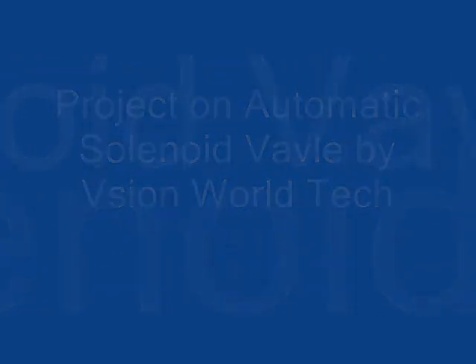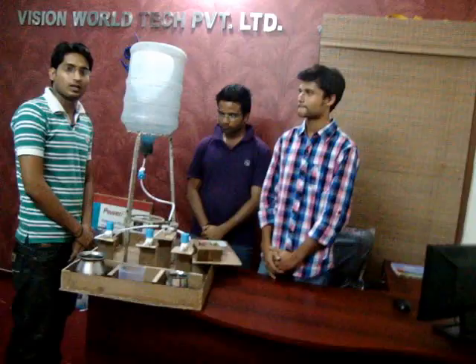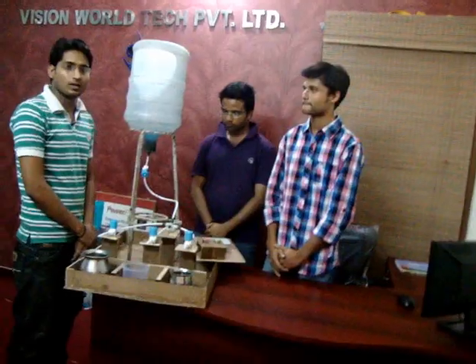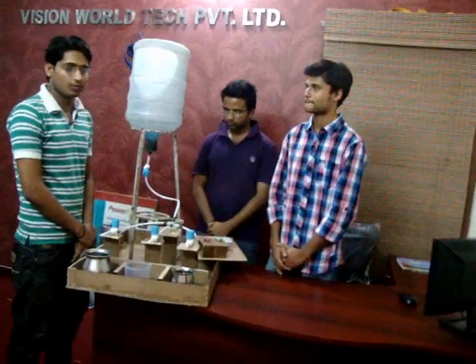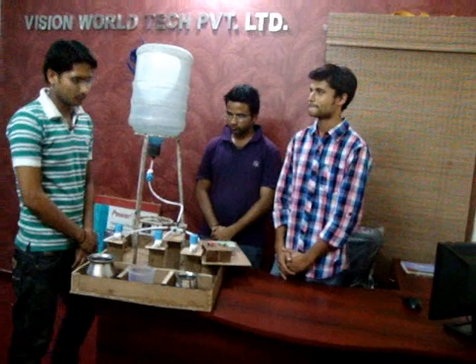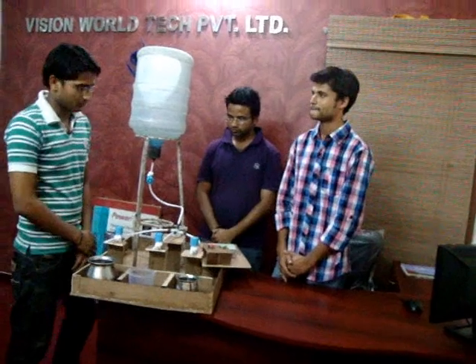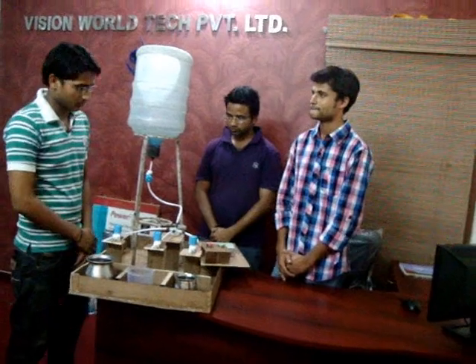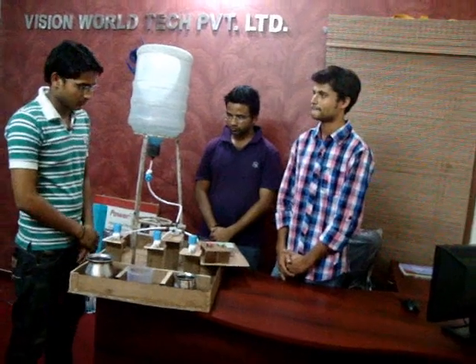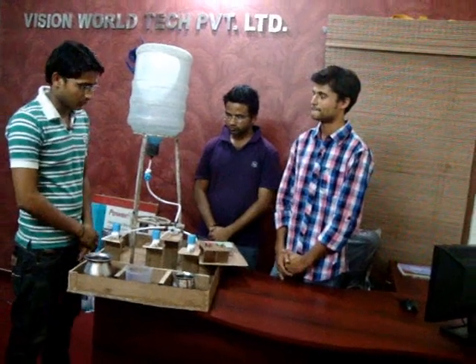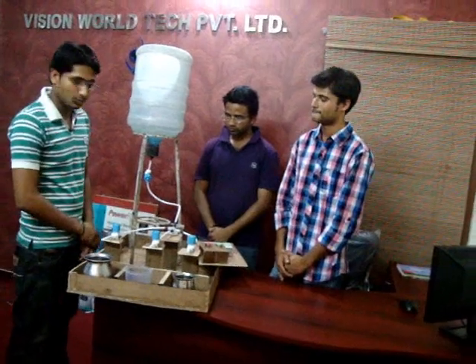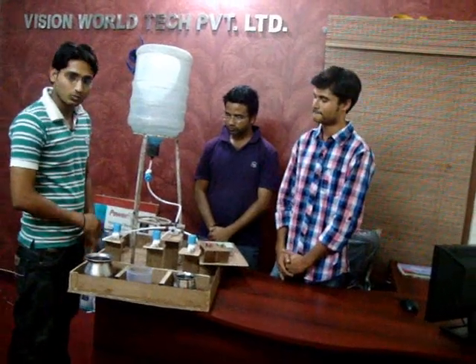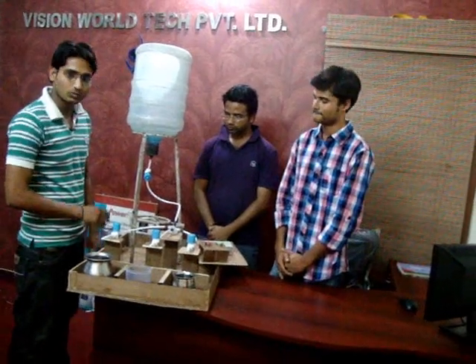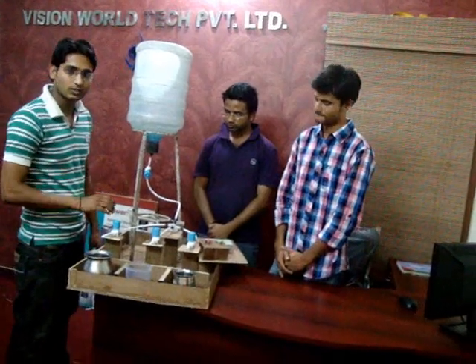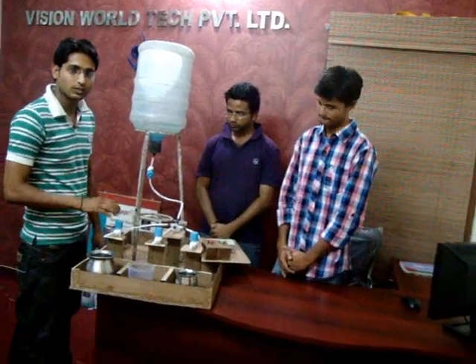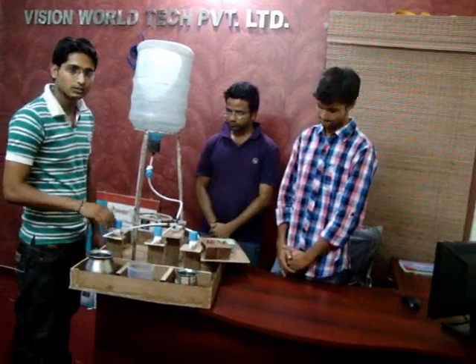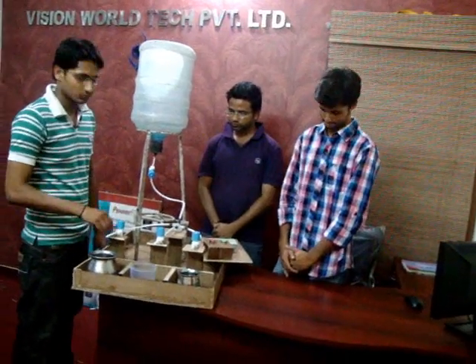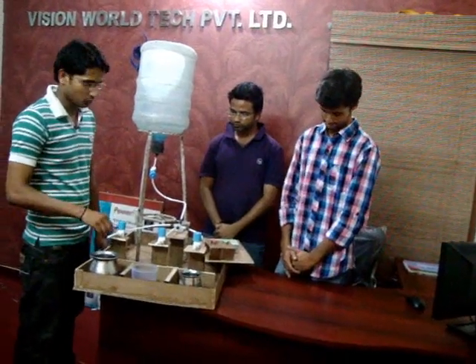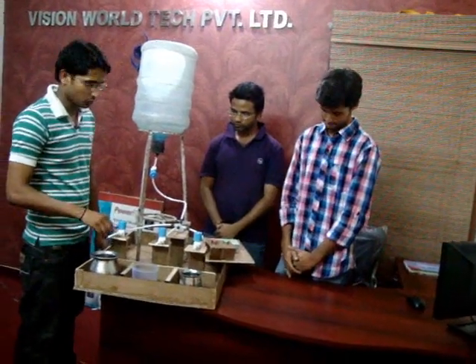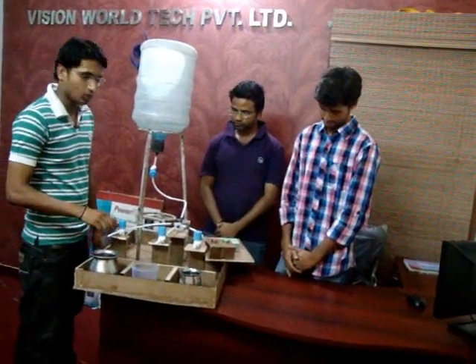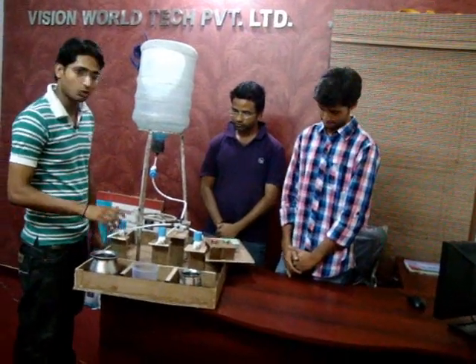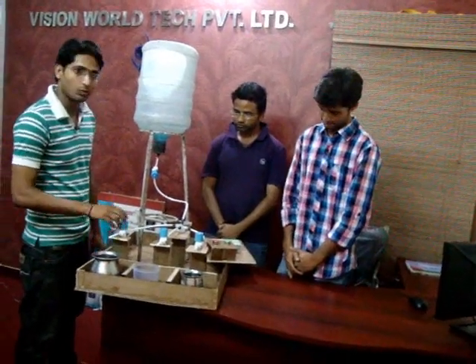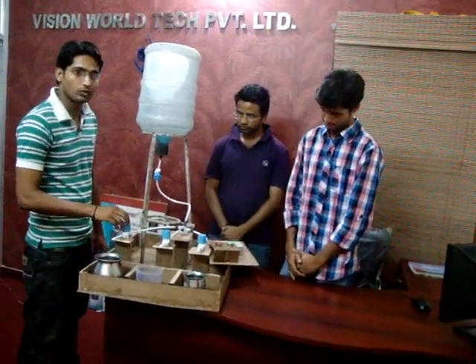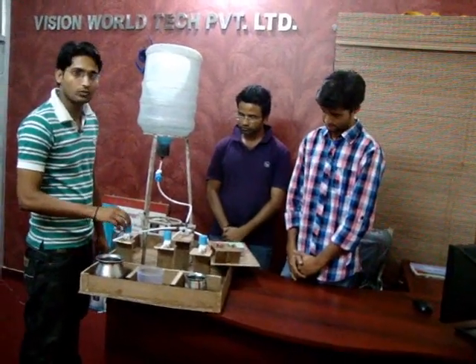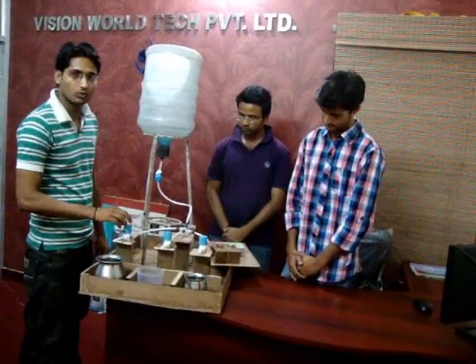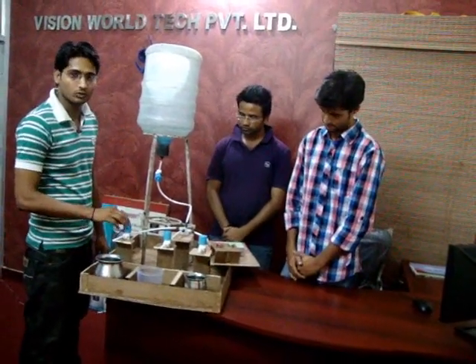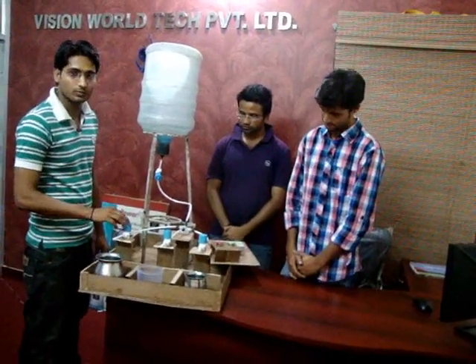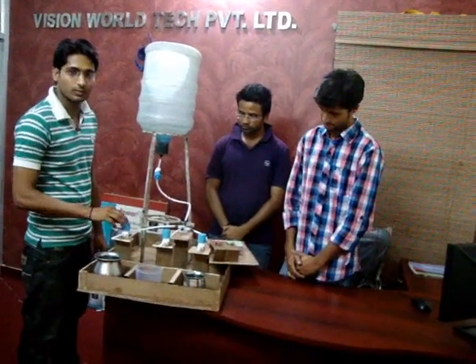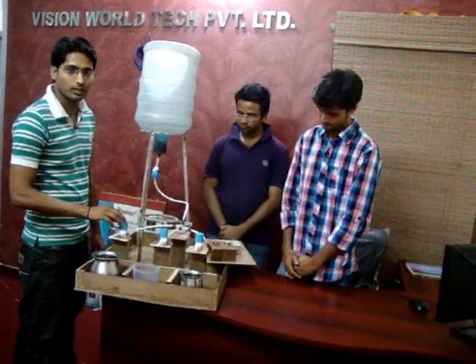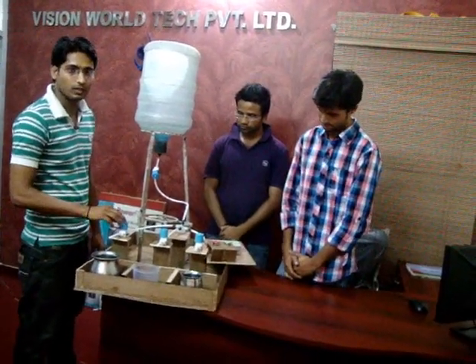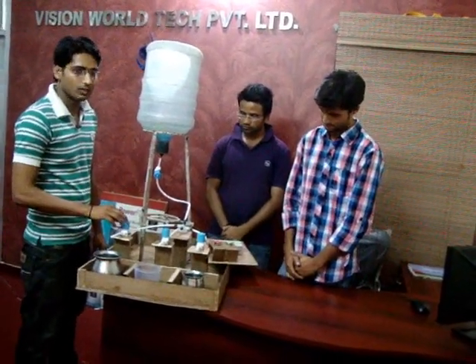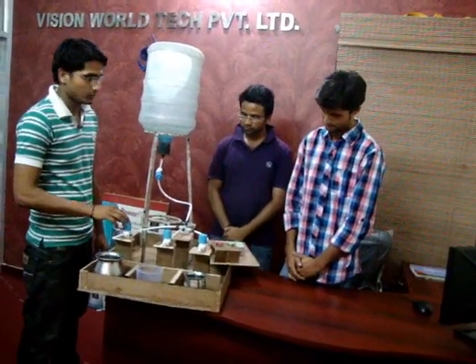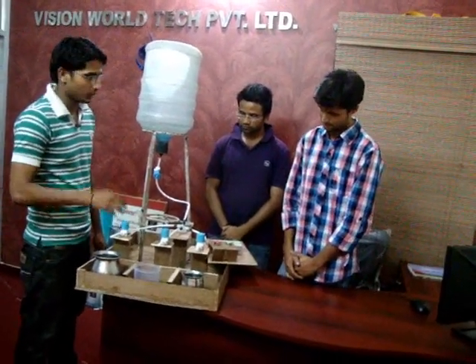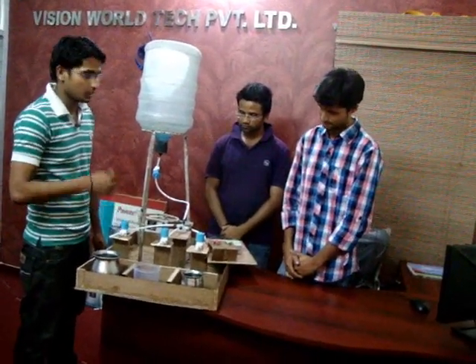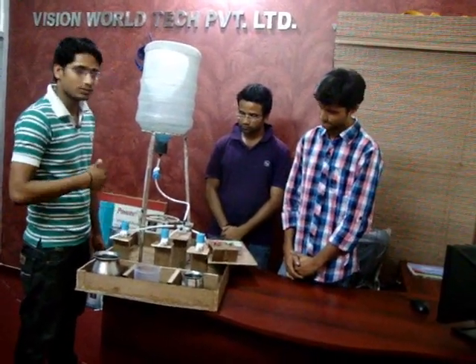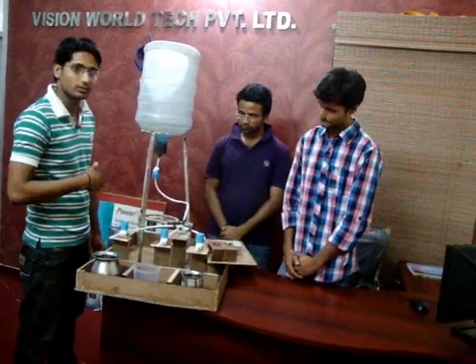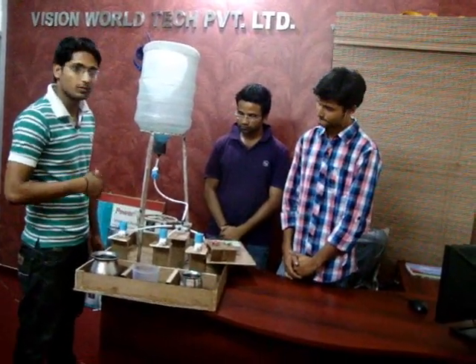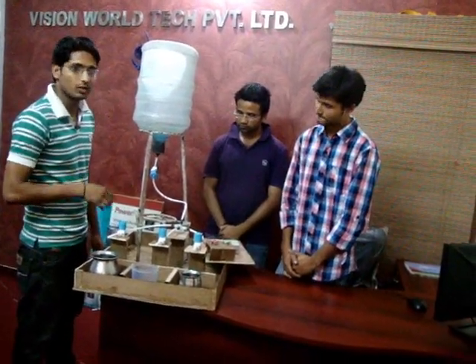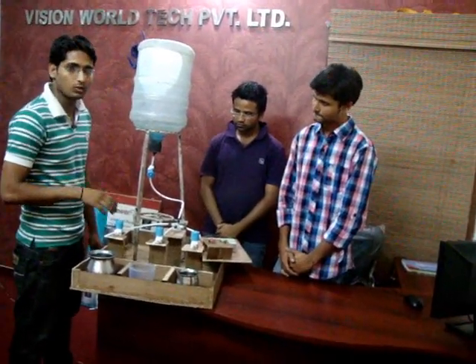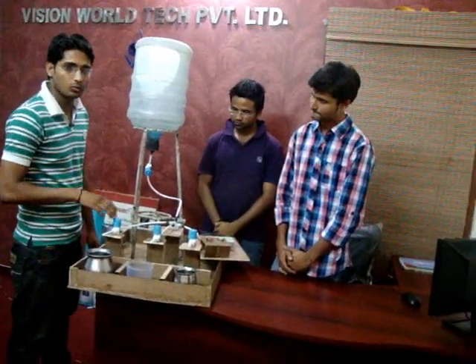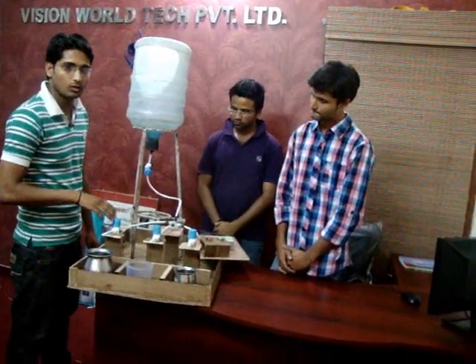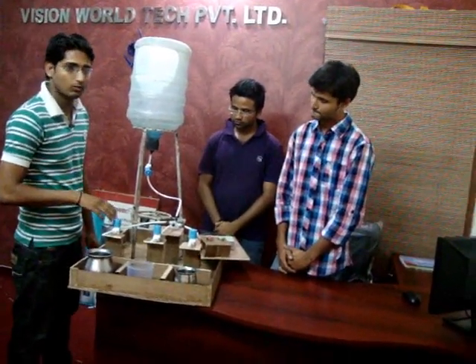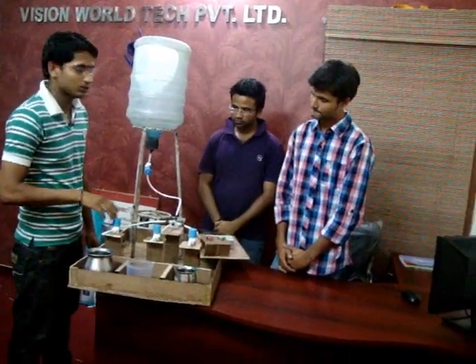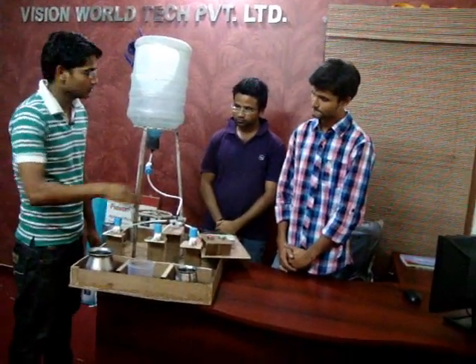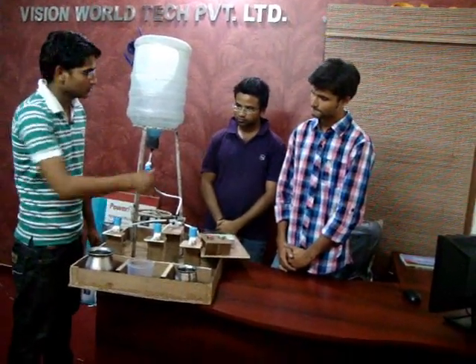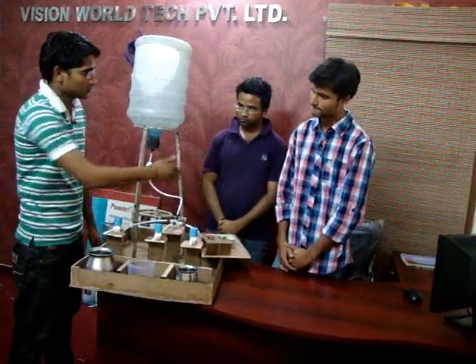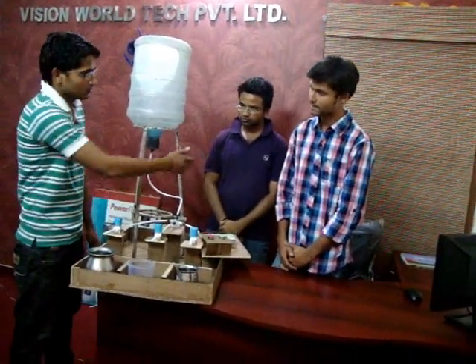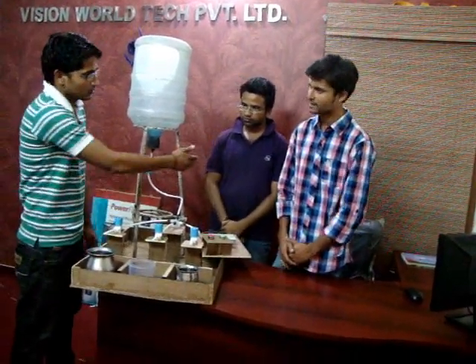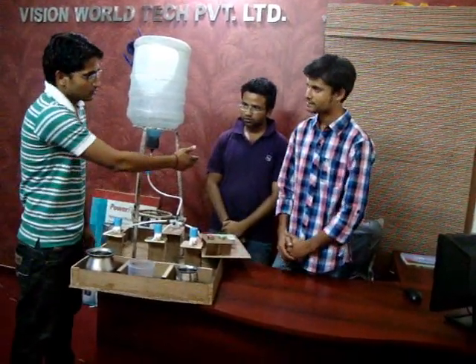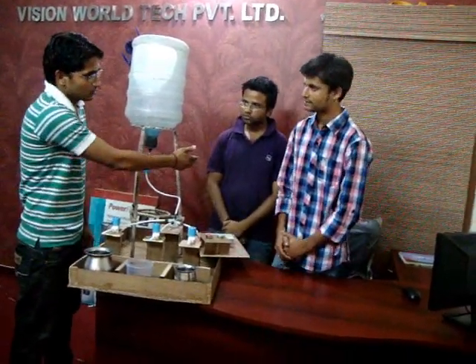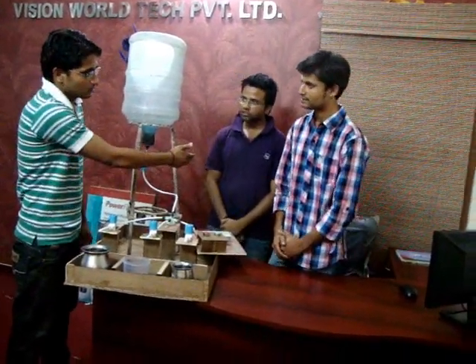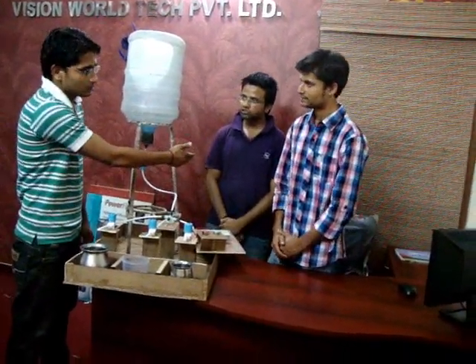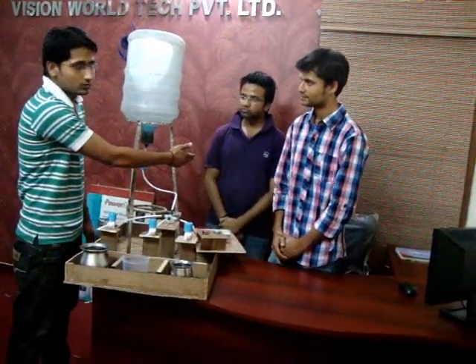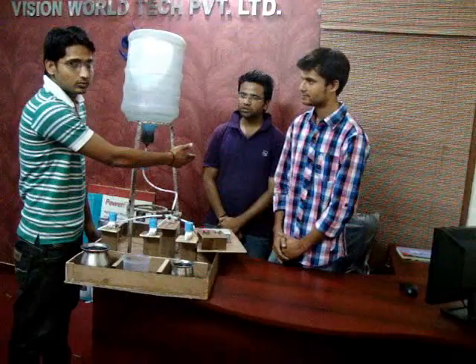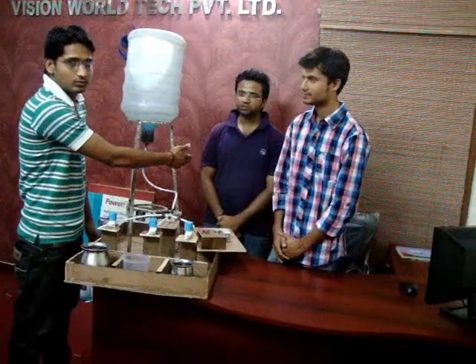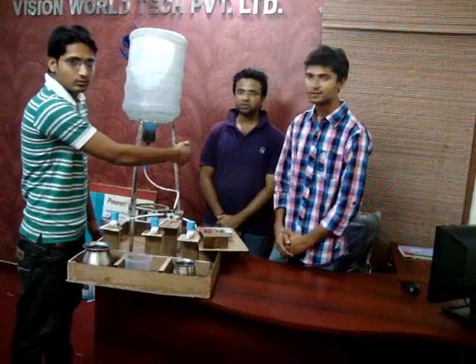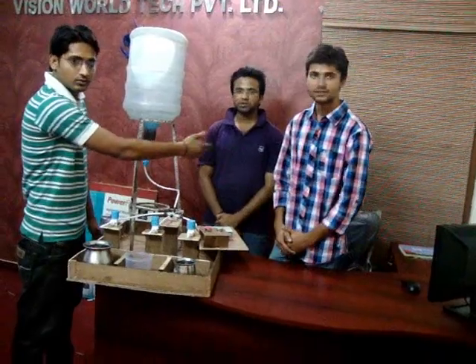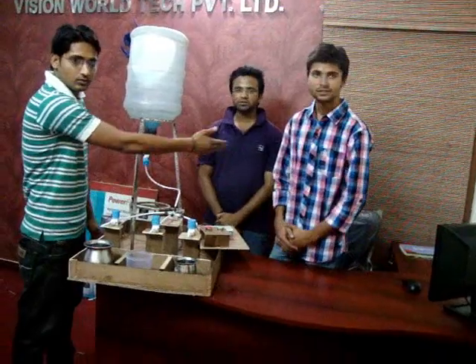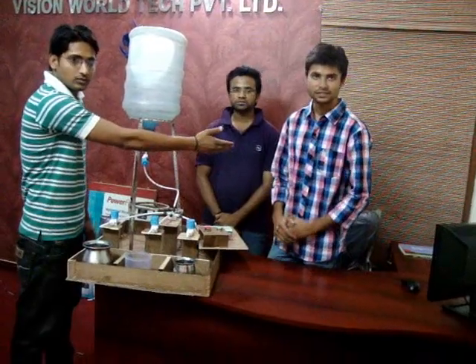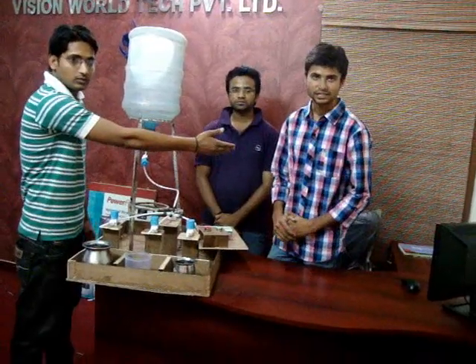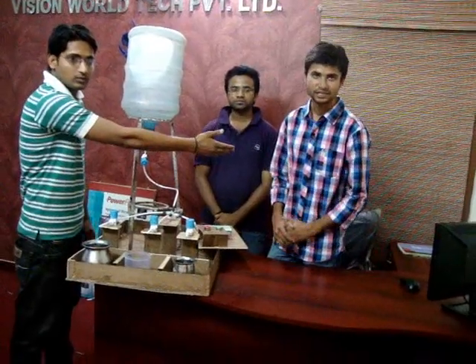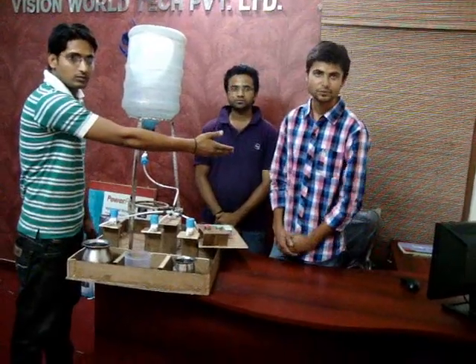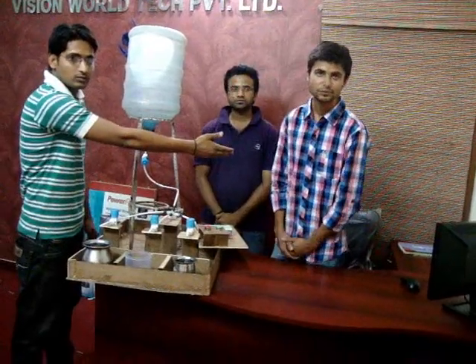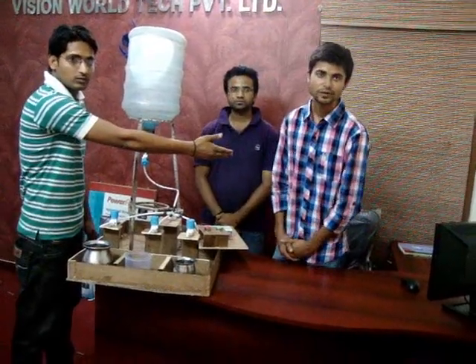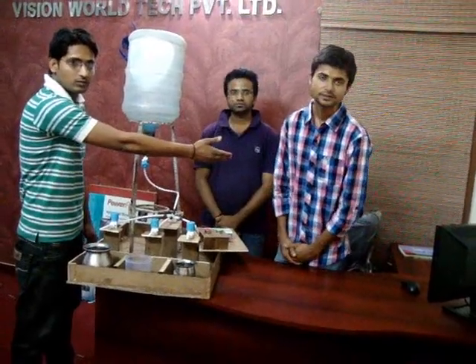My project is World Automatic Water Supply. My name is Ramlal Kumar, Sanjee Kumar Baram, Sandeep Kumar.